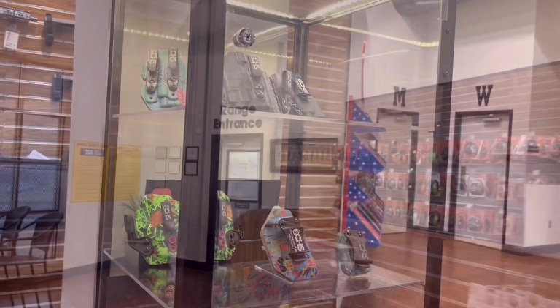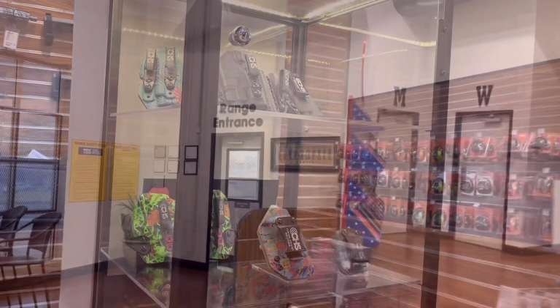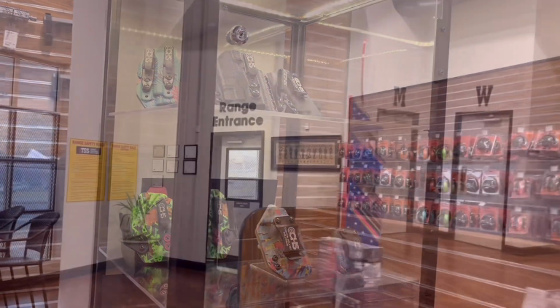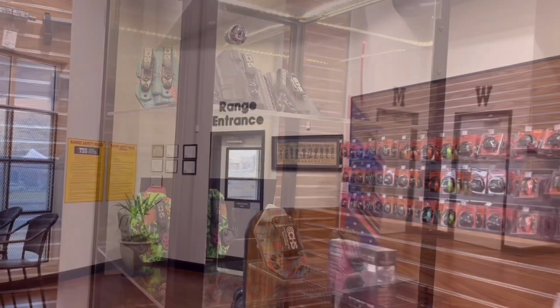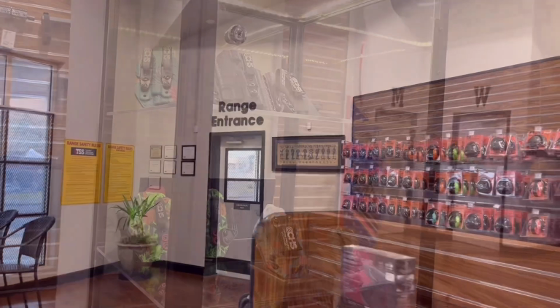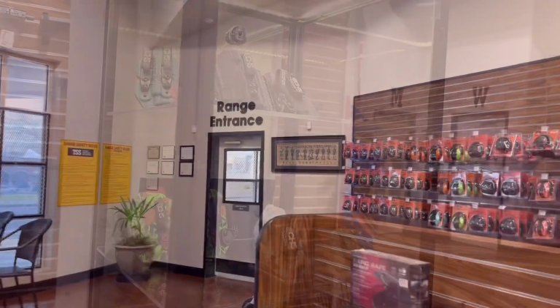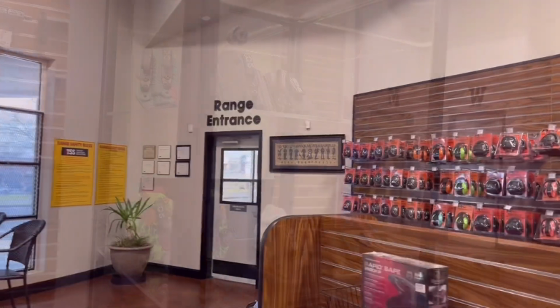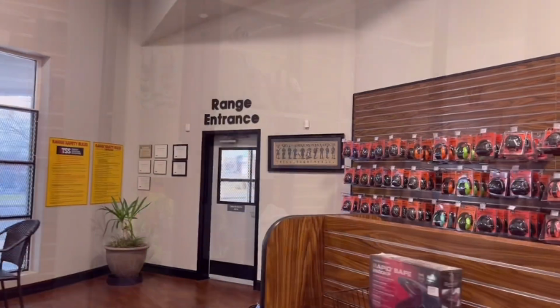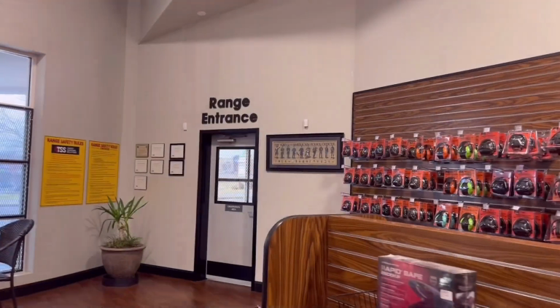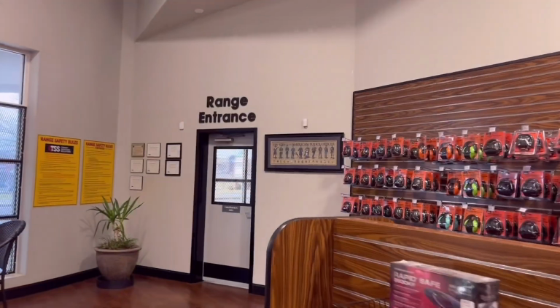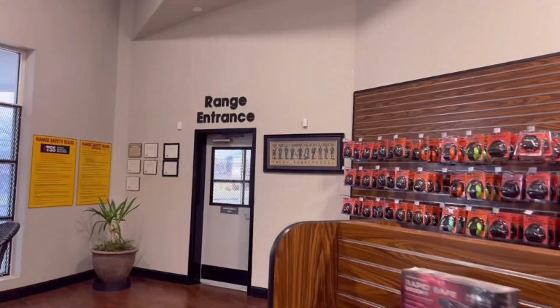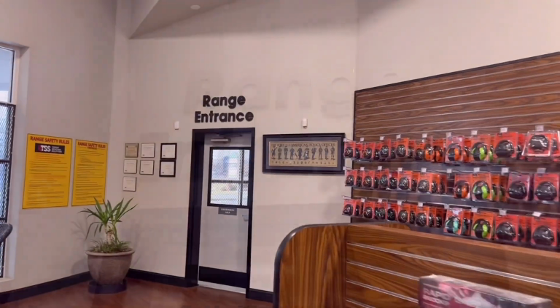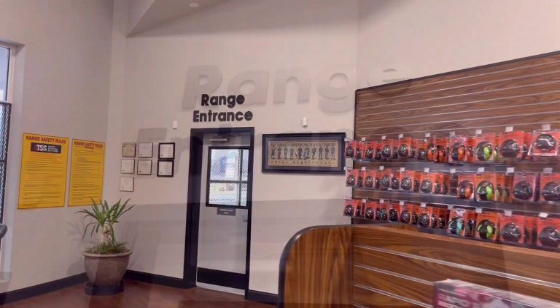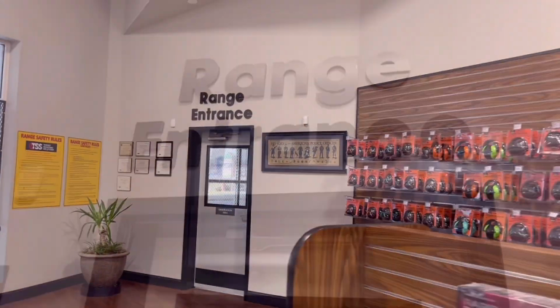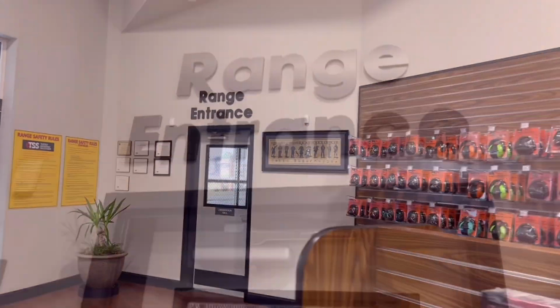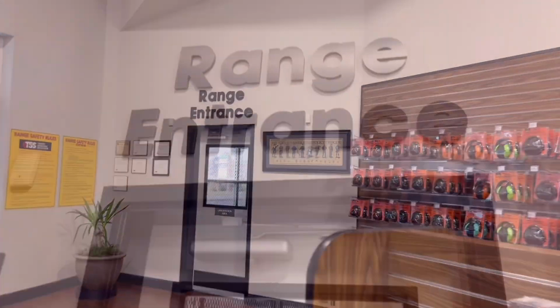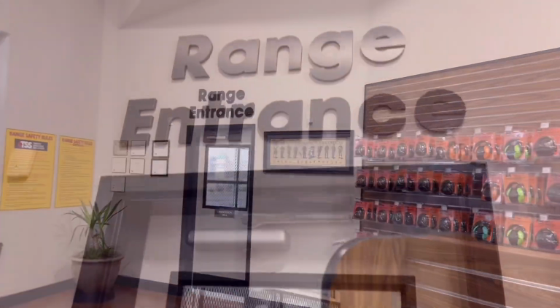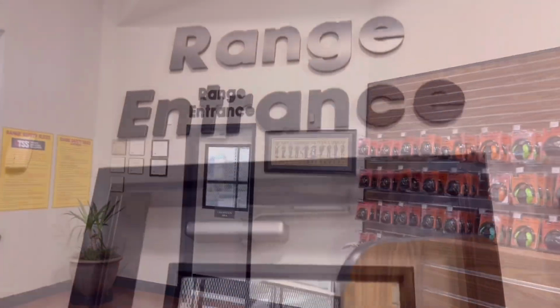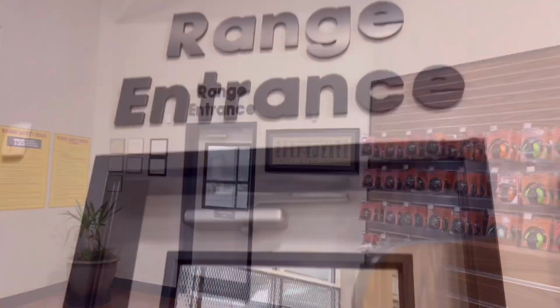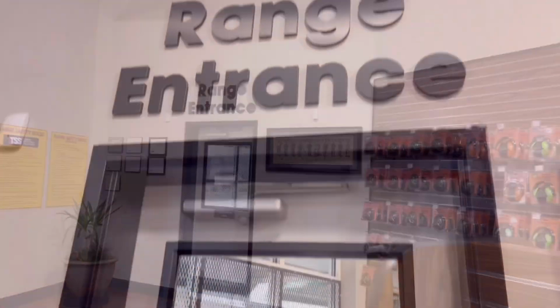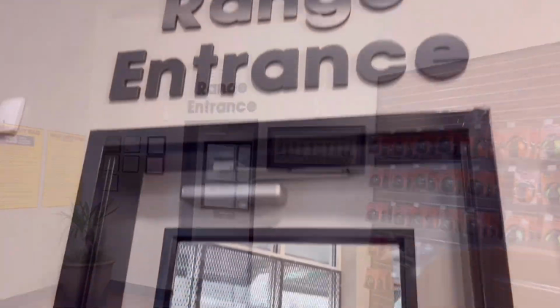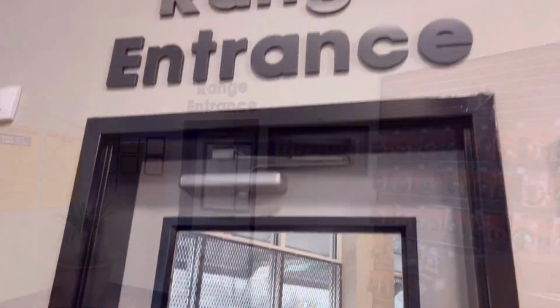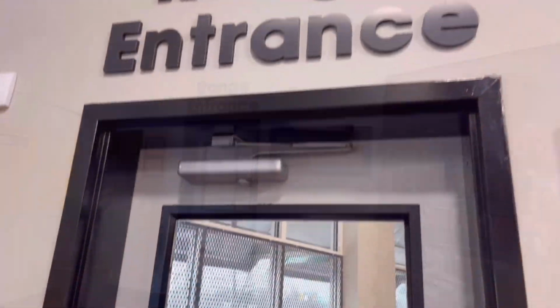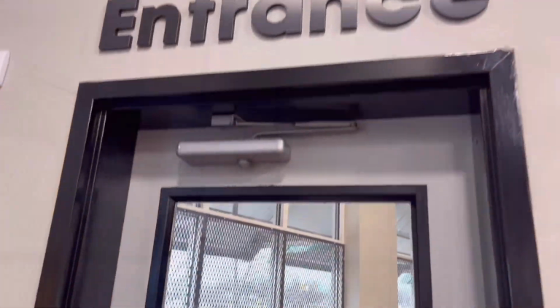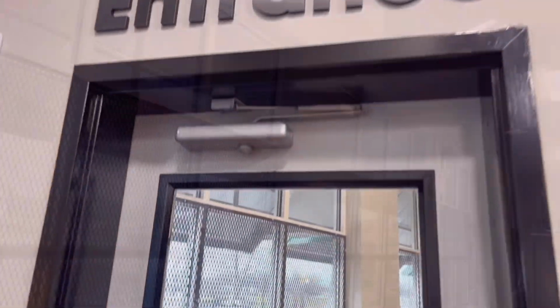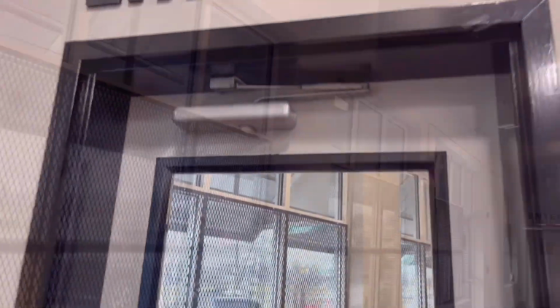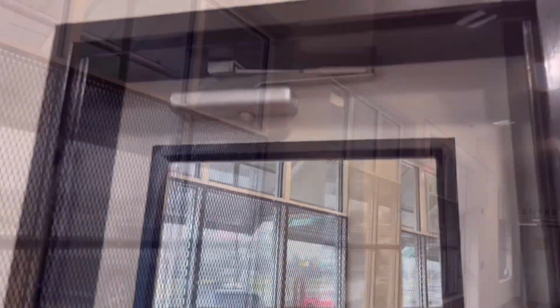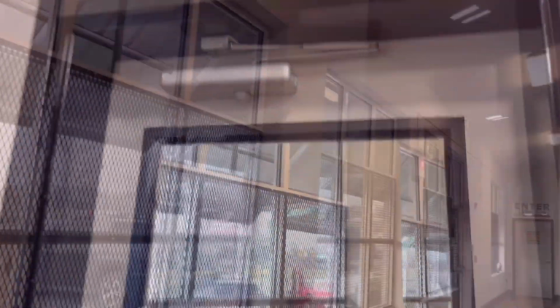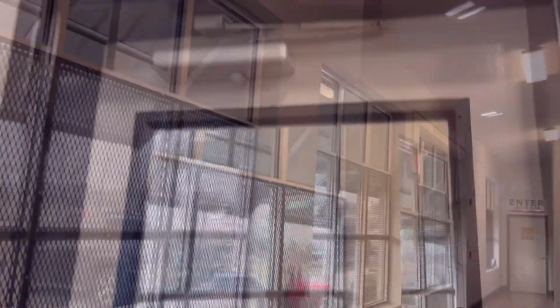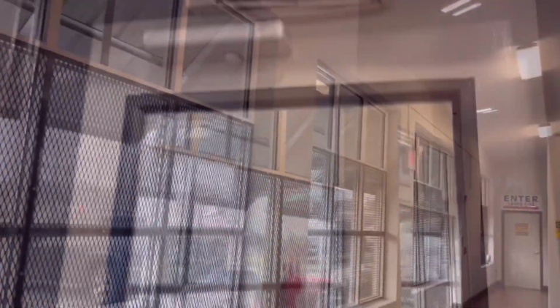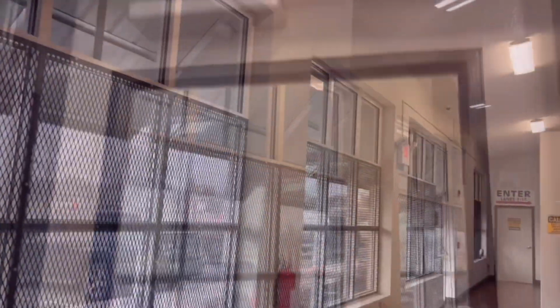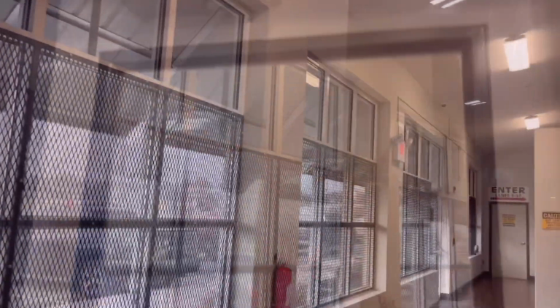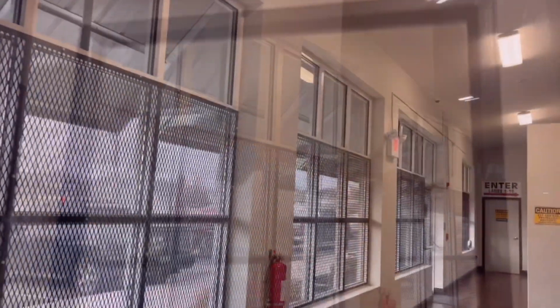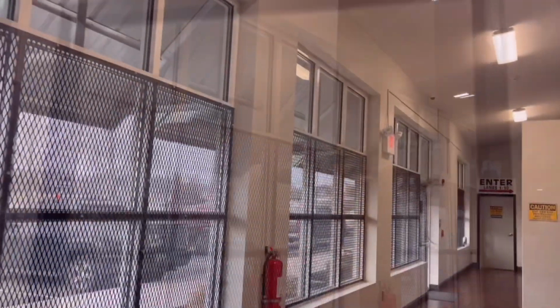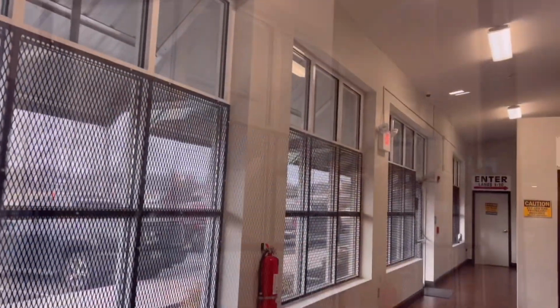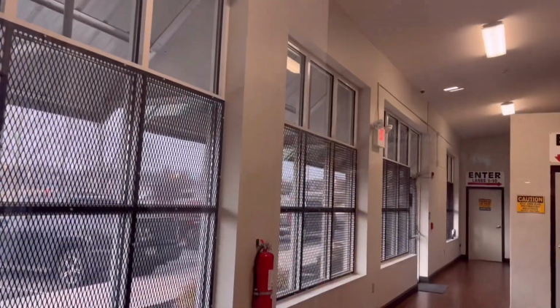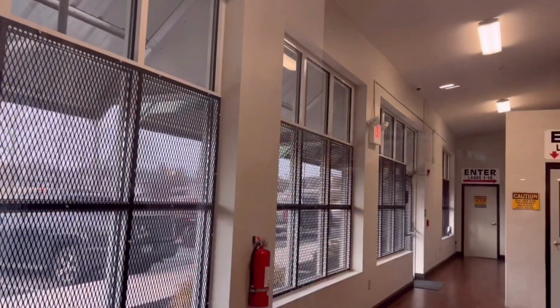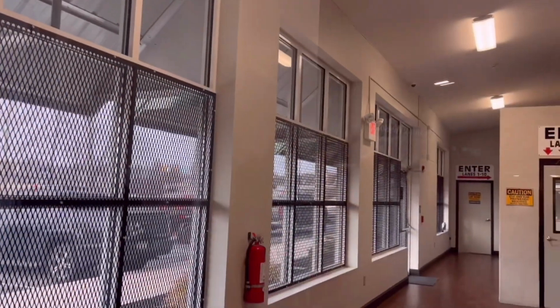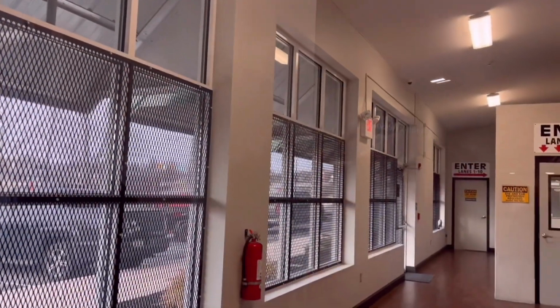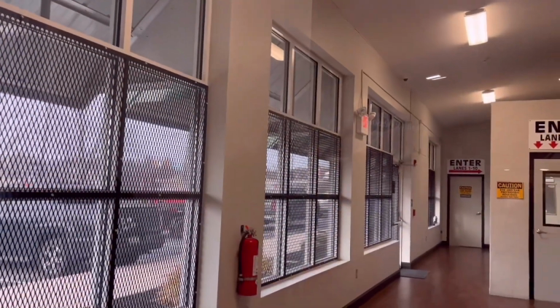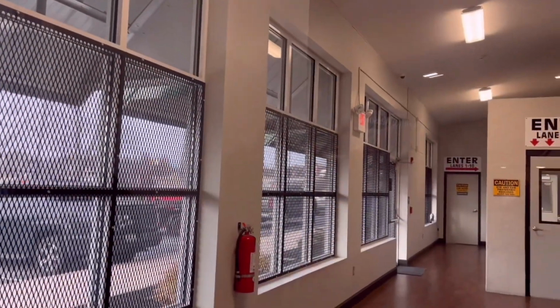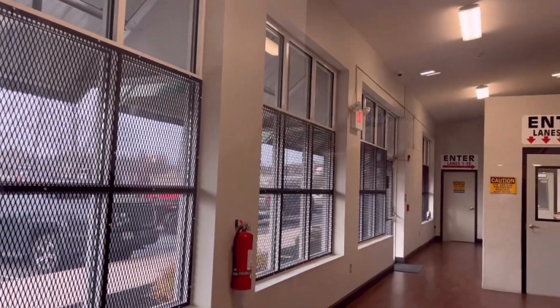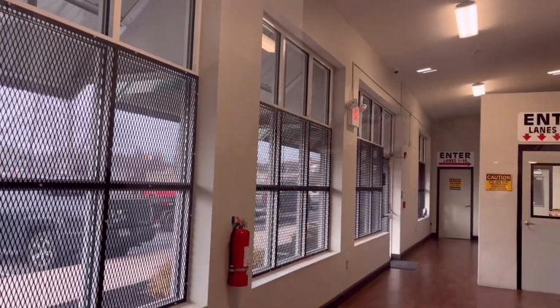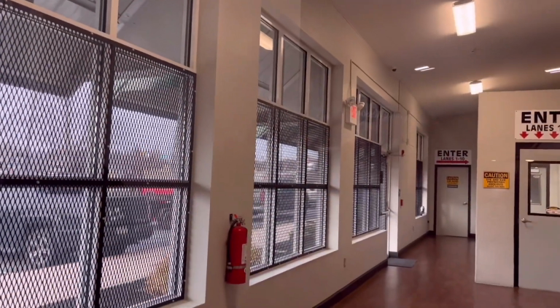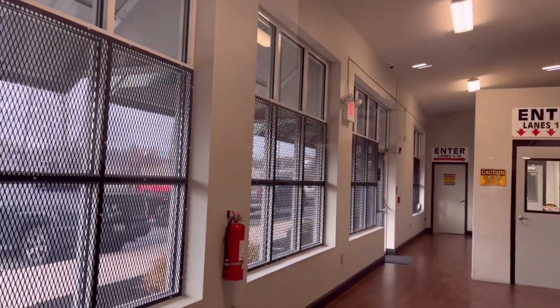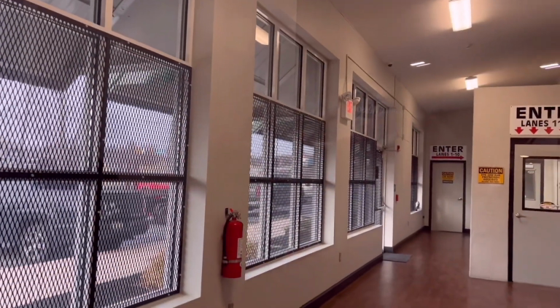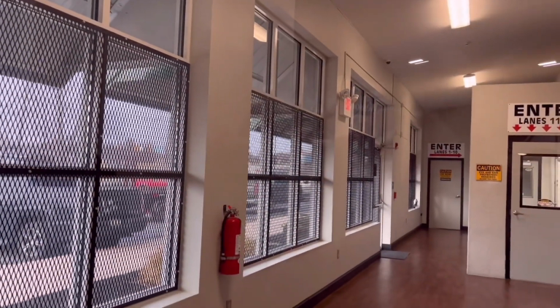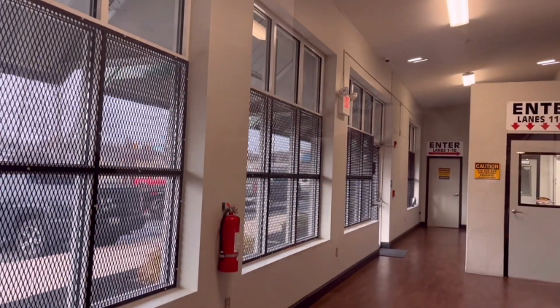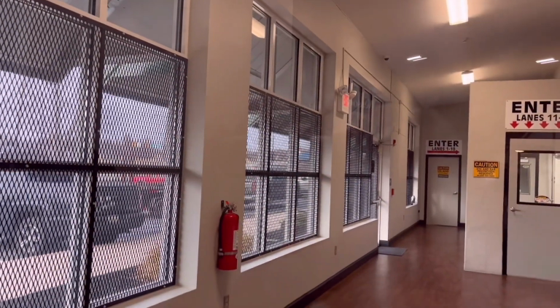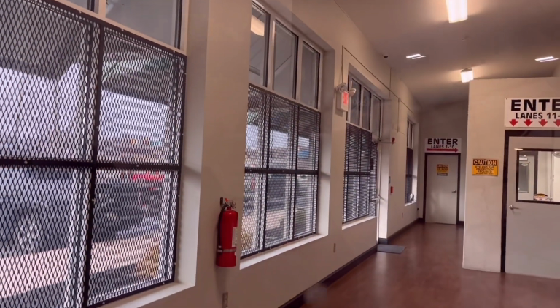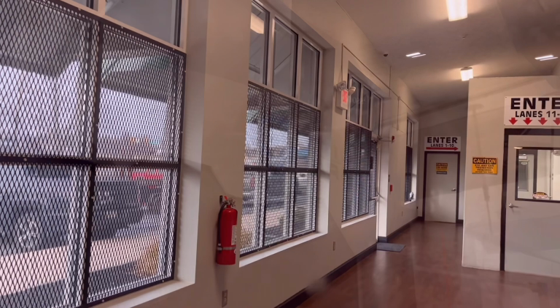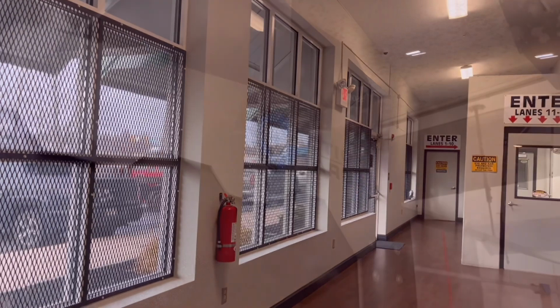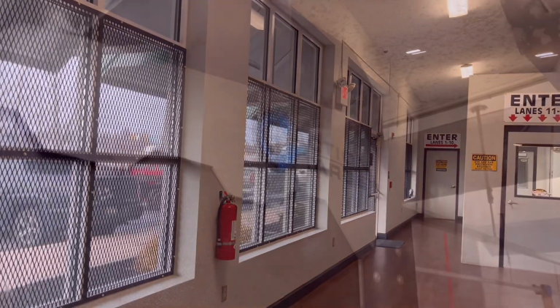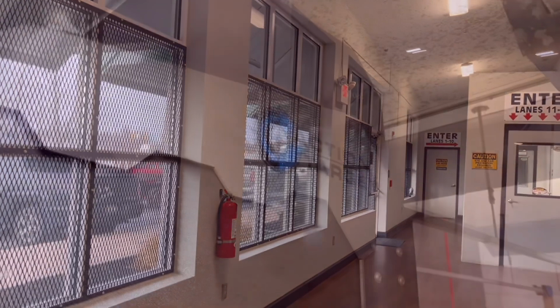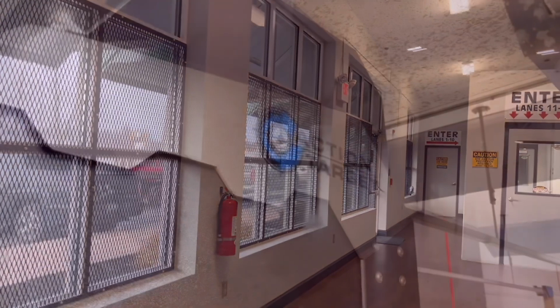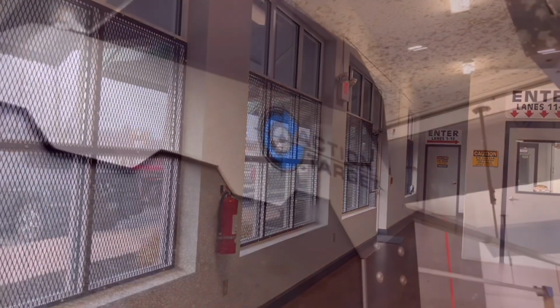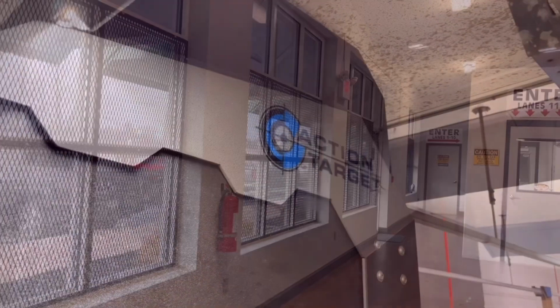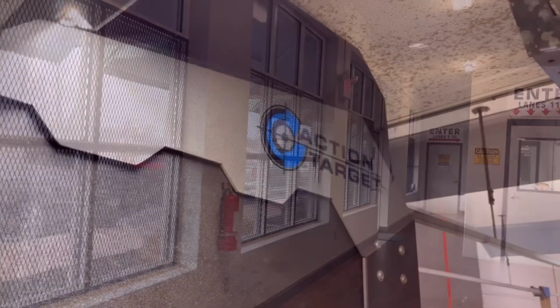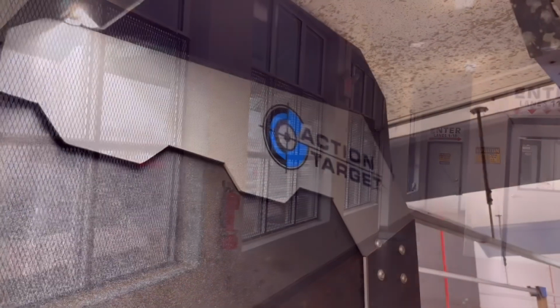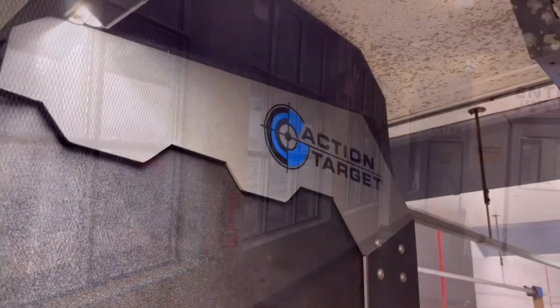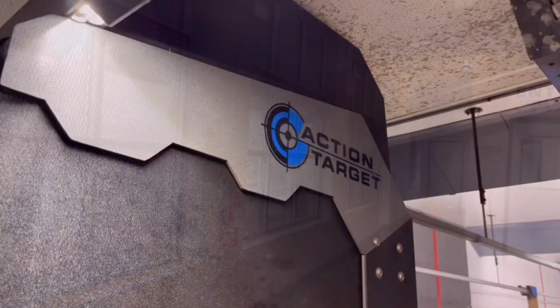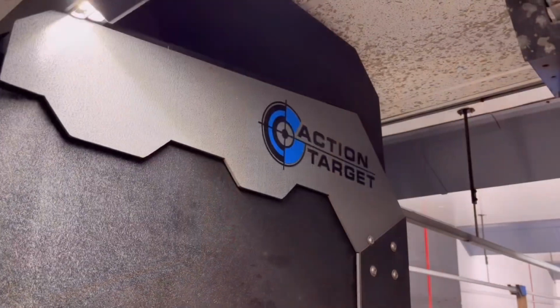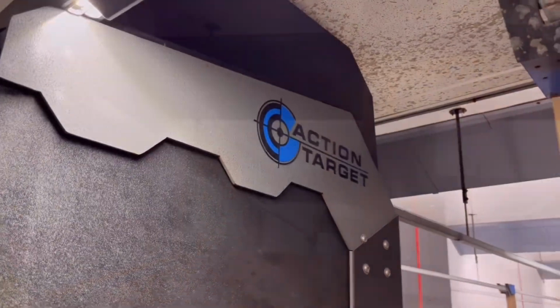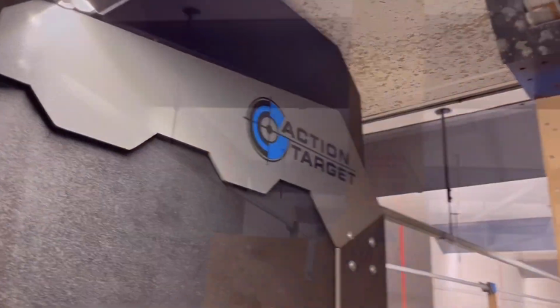My name is Remo Toto. It's a small family indoor shooting range operation, TSS, at Avondale, Pennsylvania.